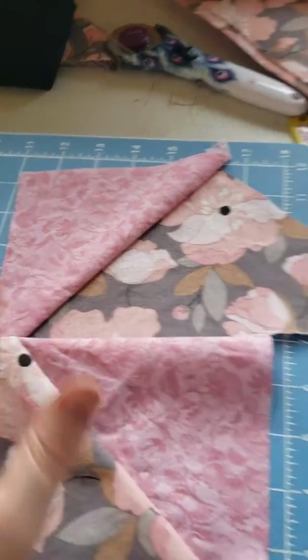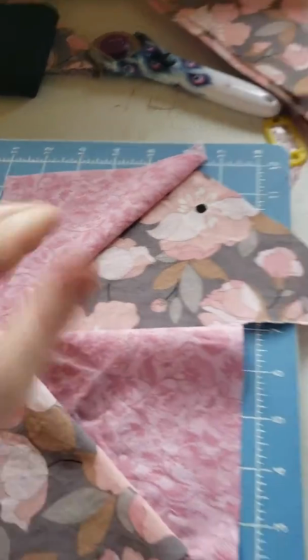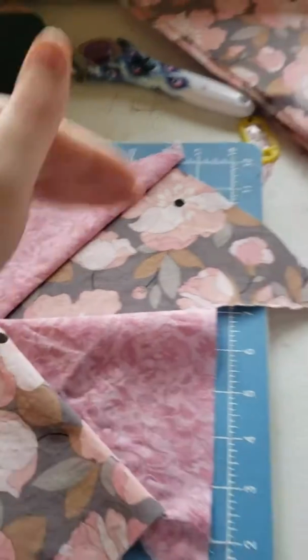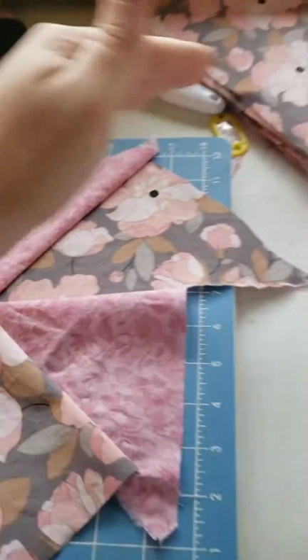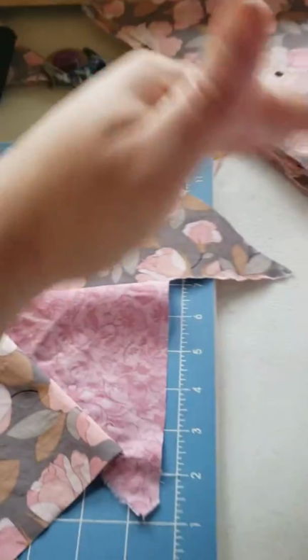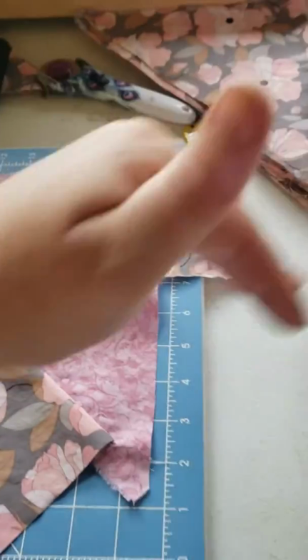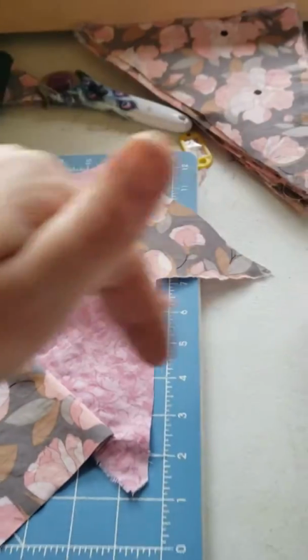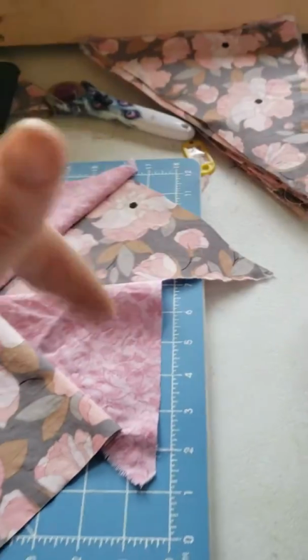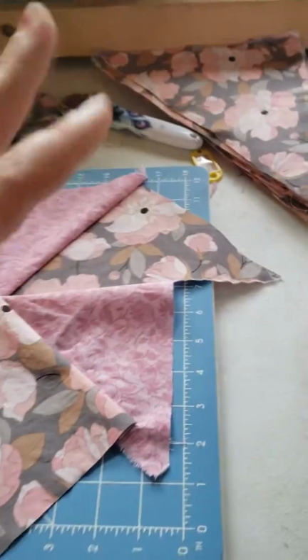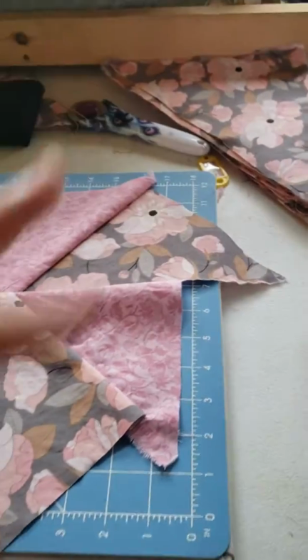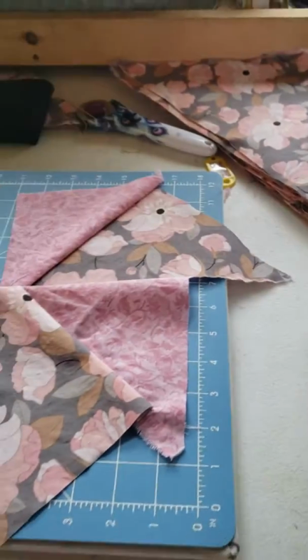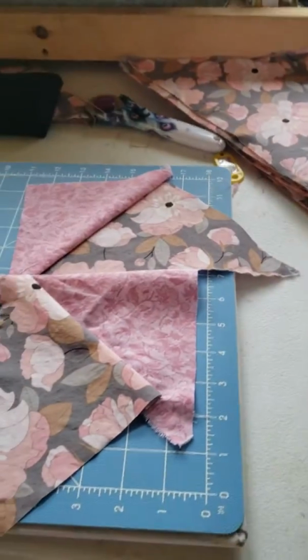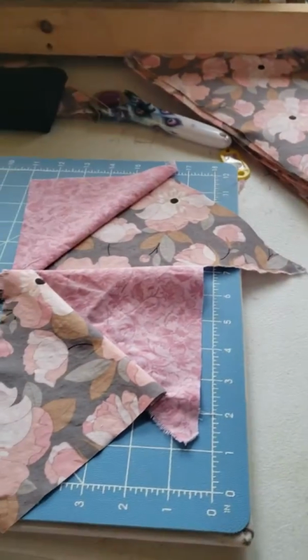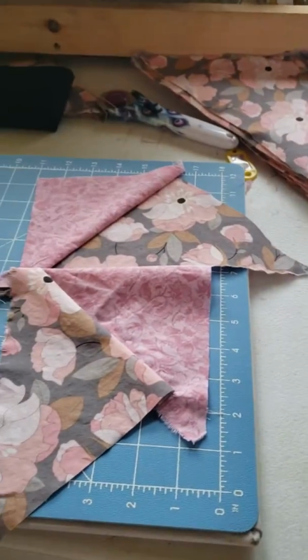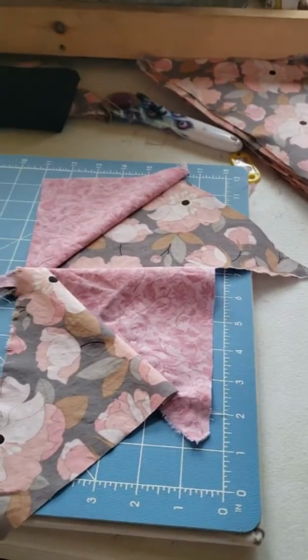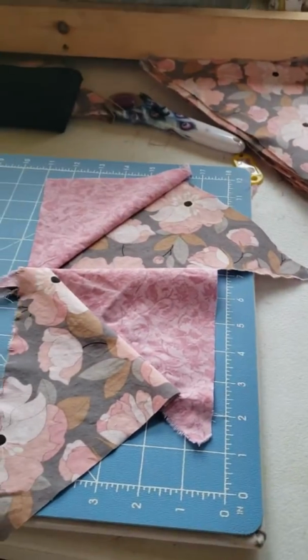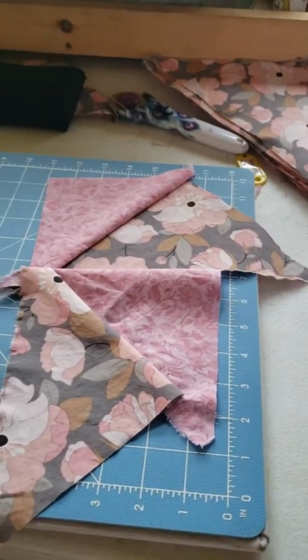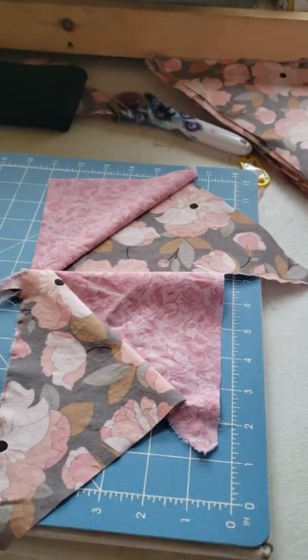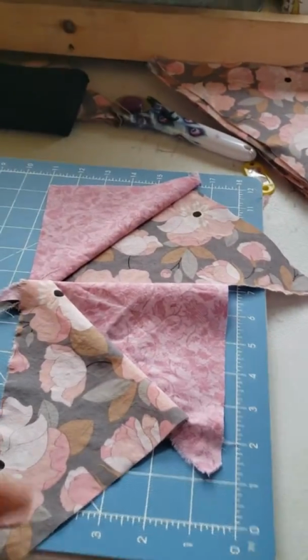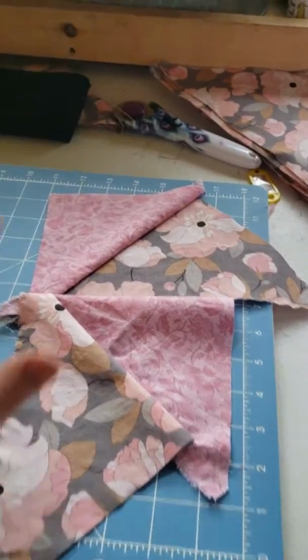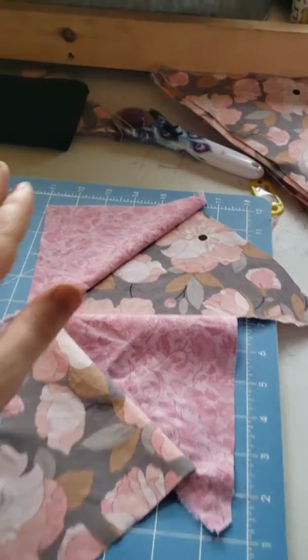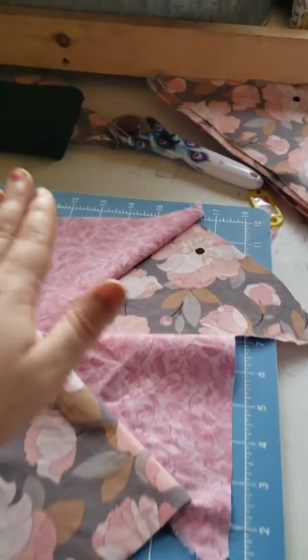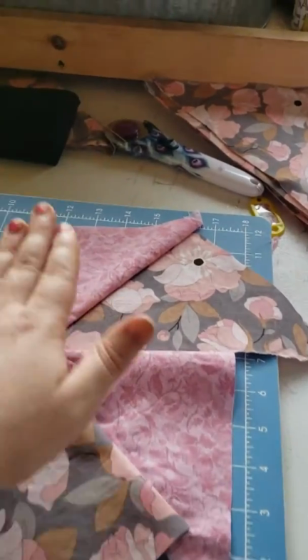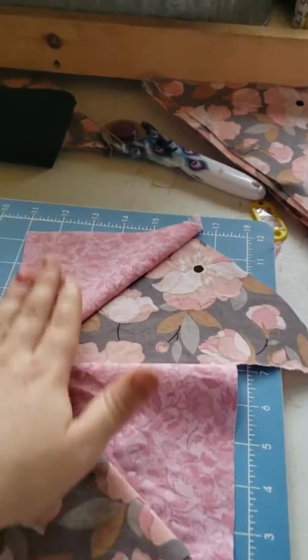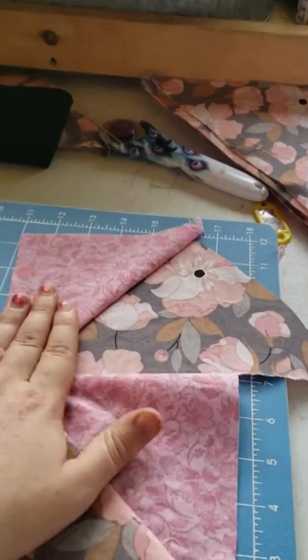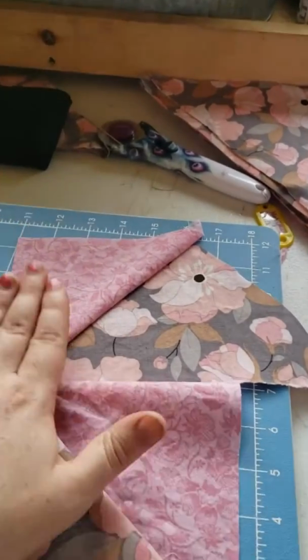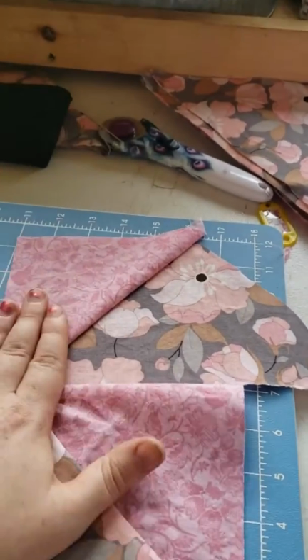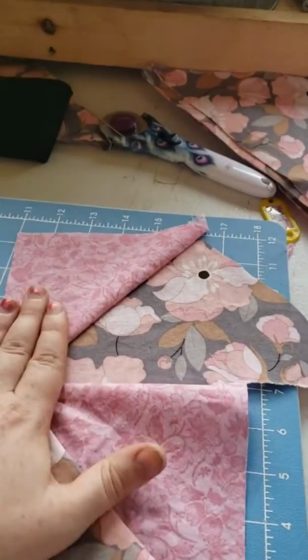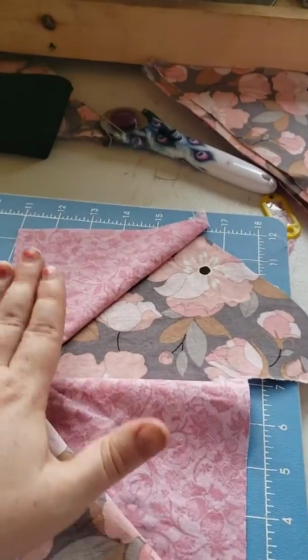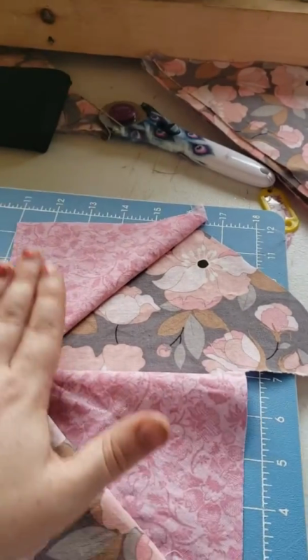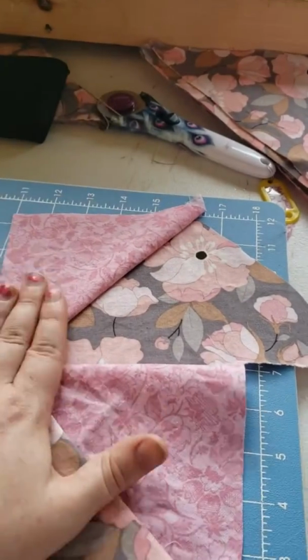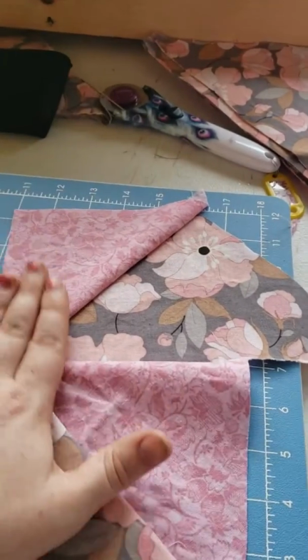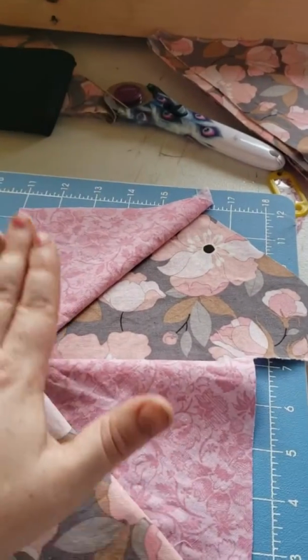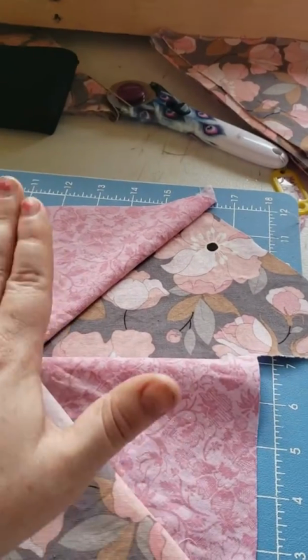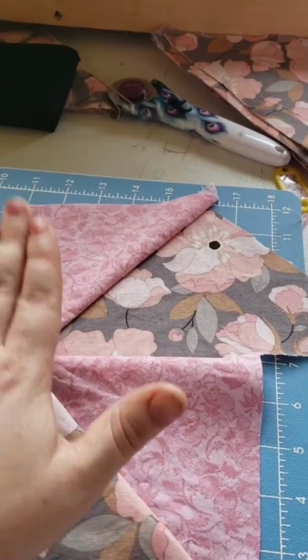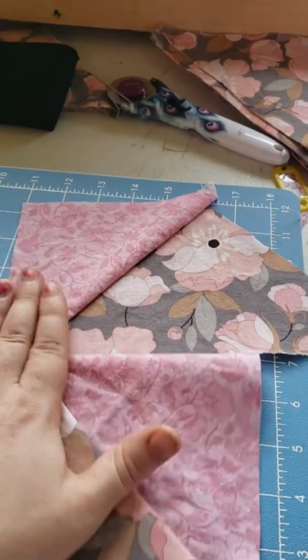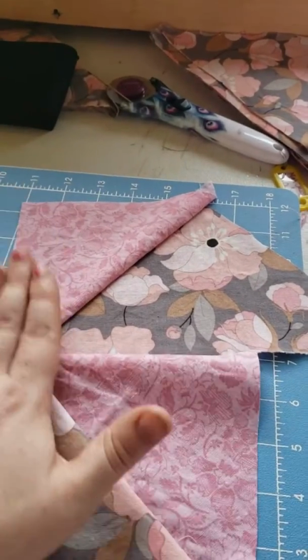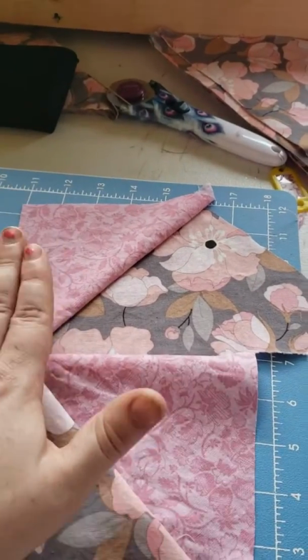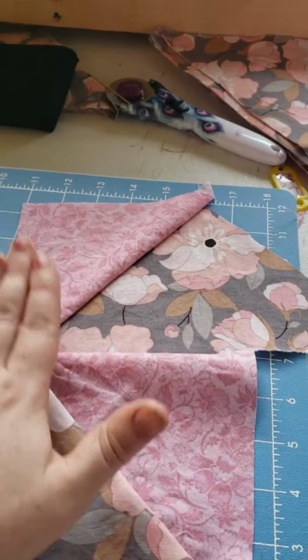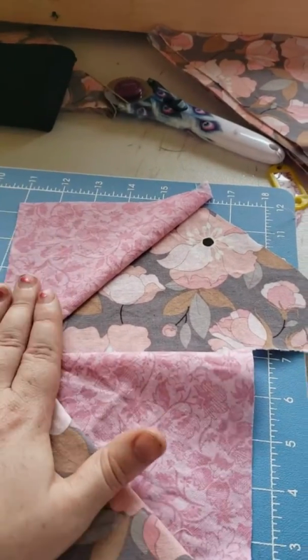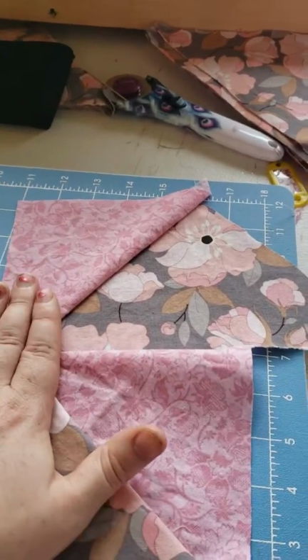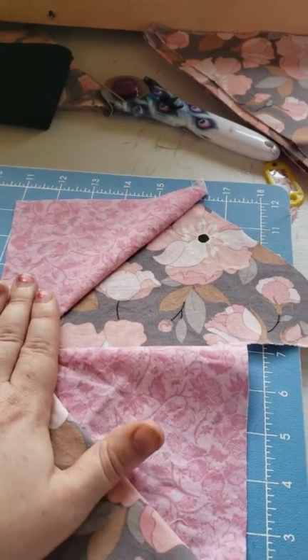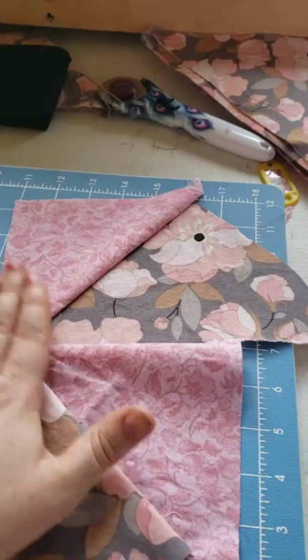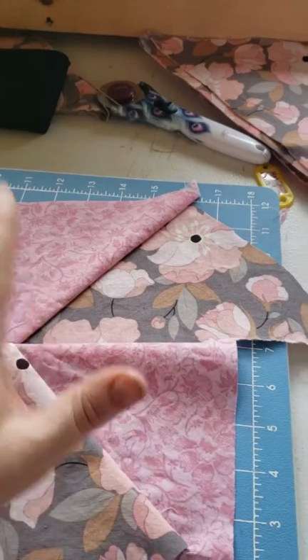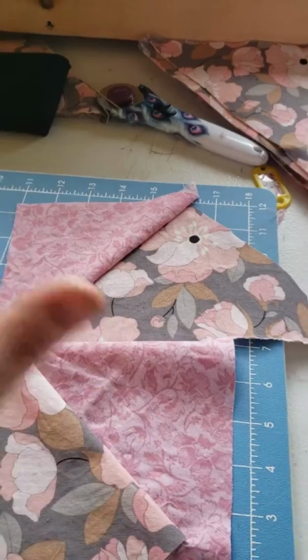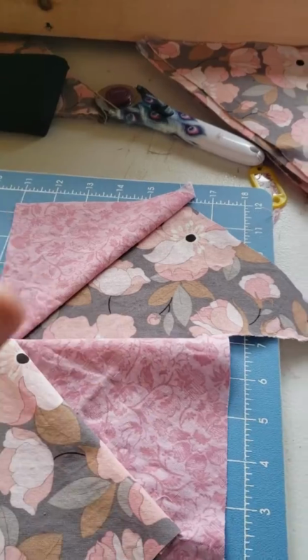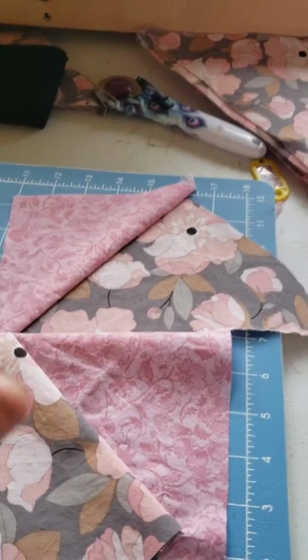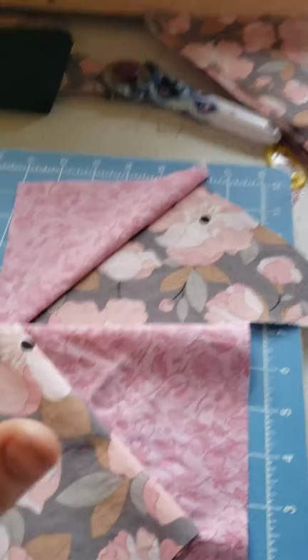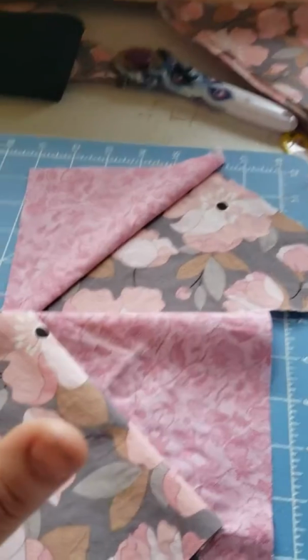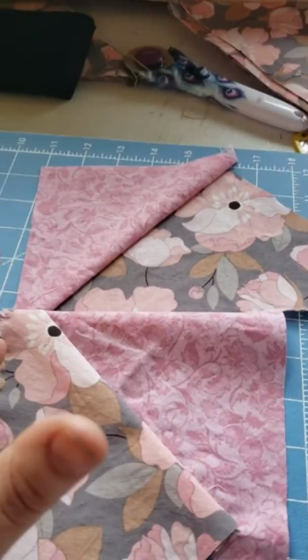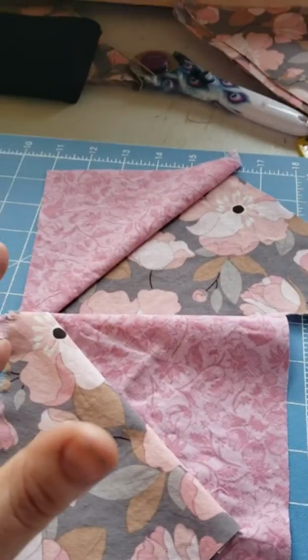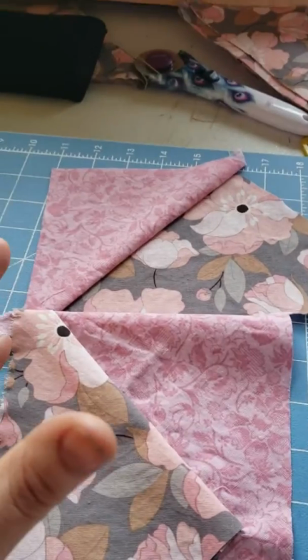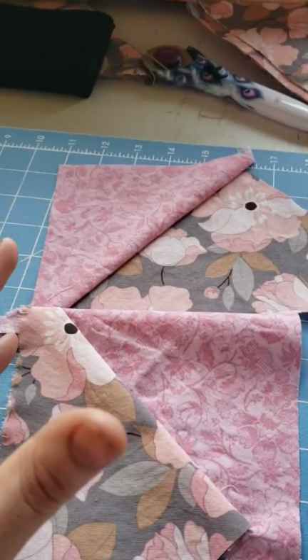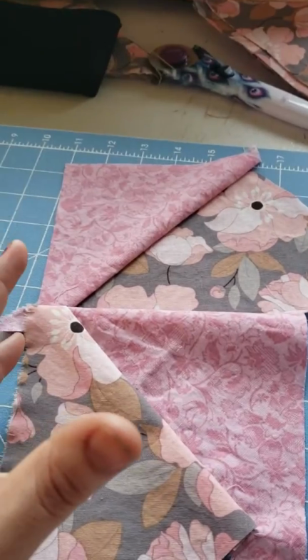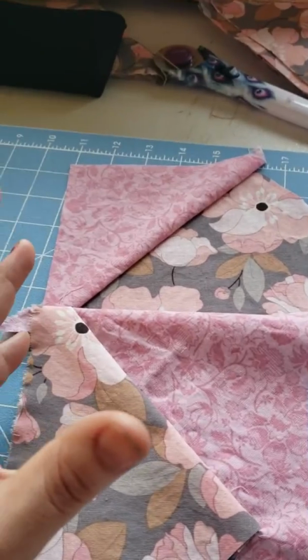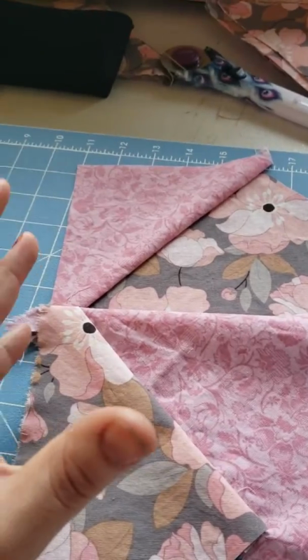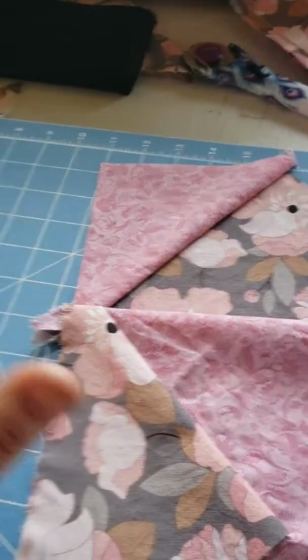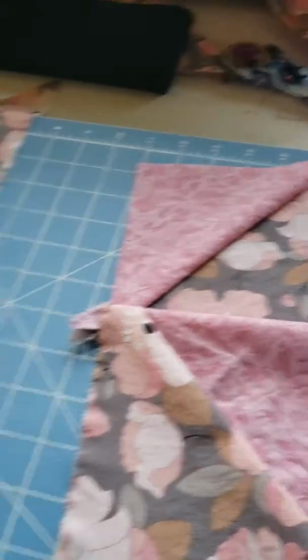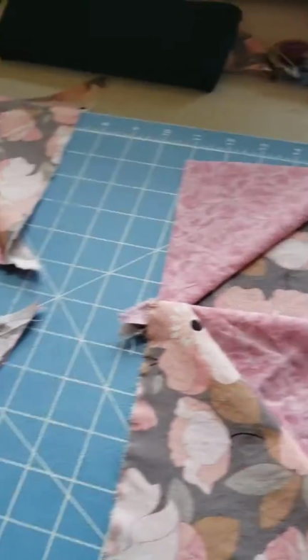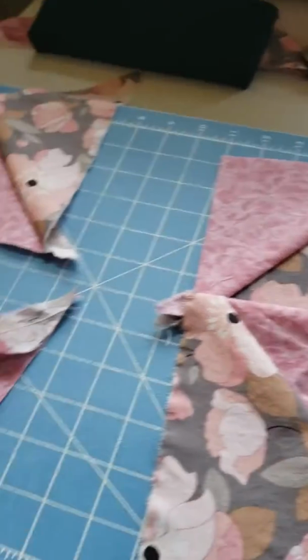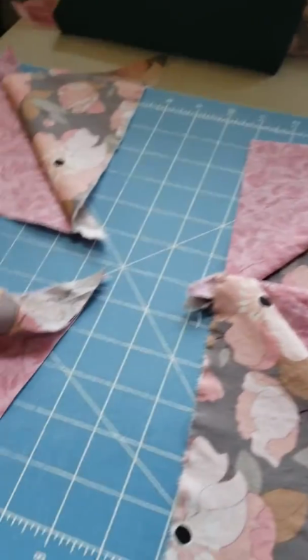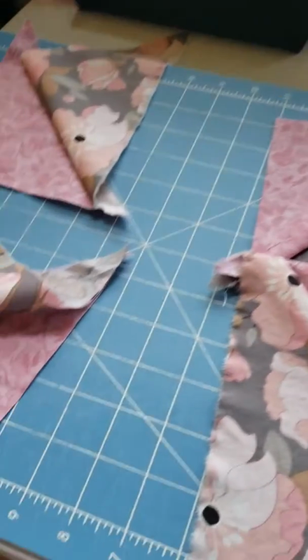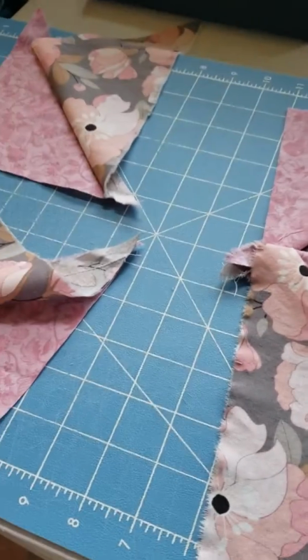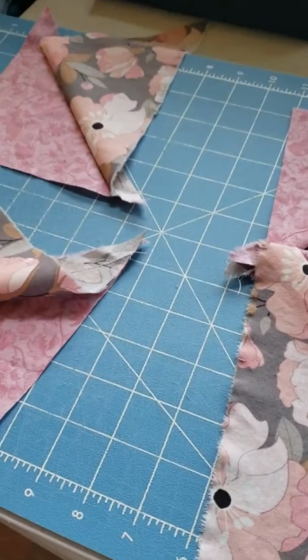So even though everything's uneven, I'm still making everything line up and even in the end.